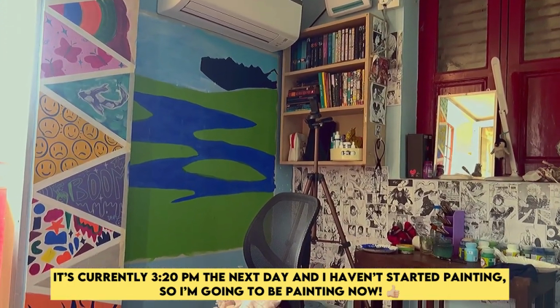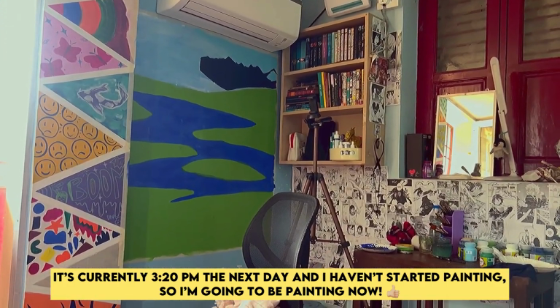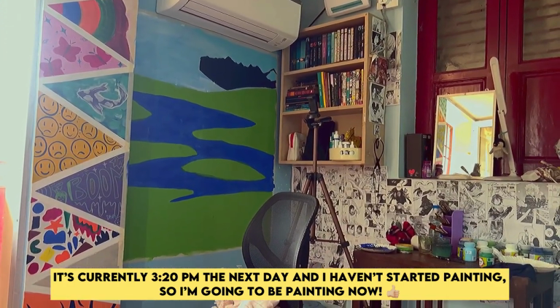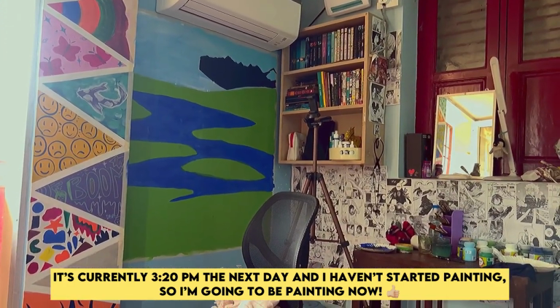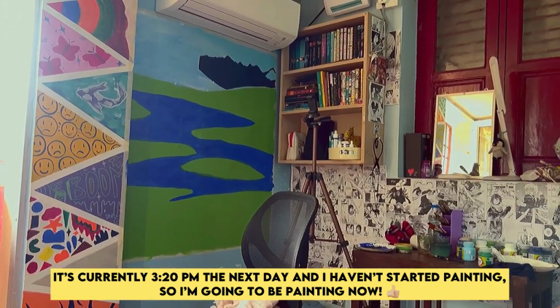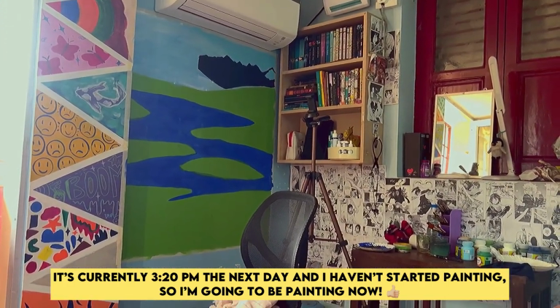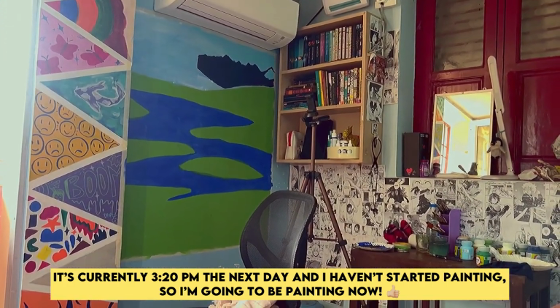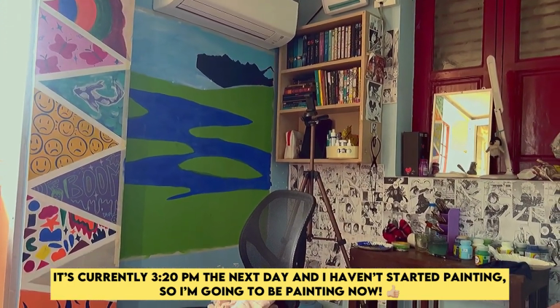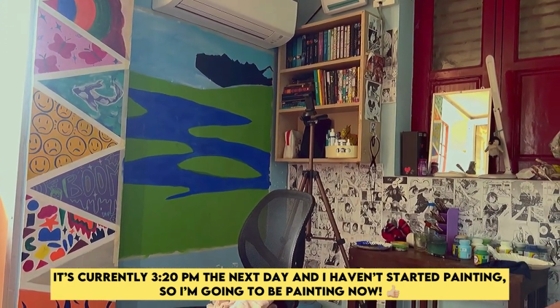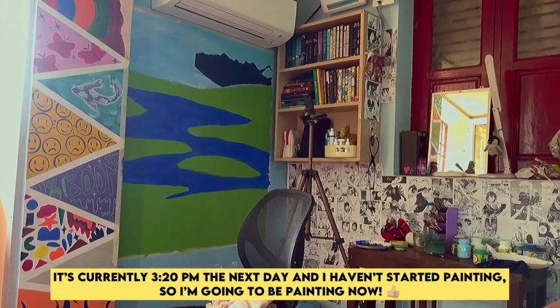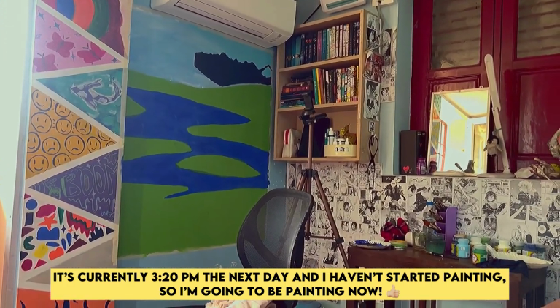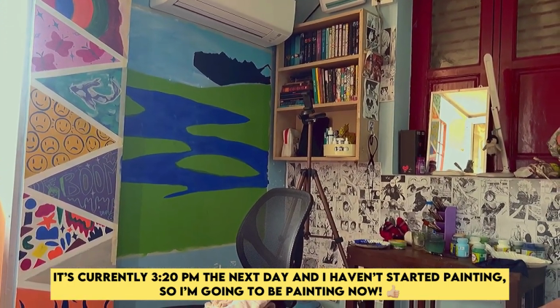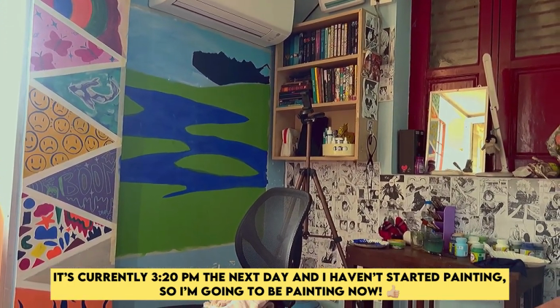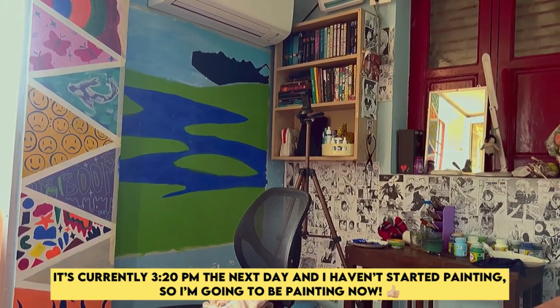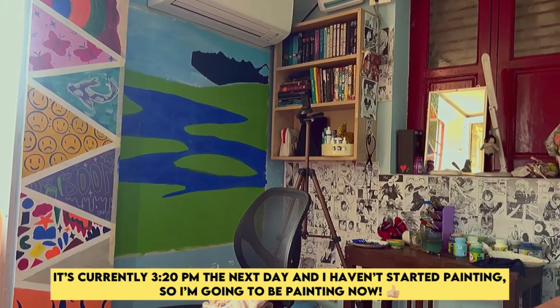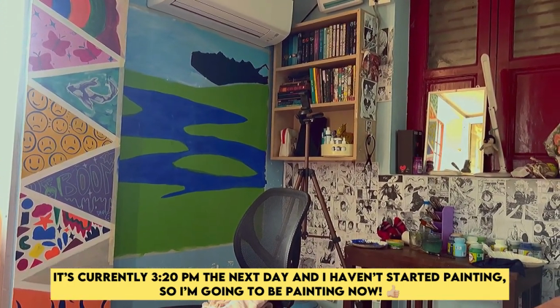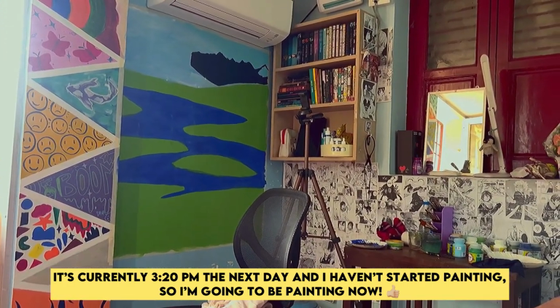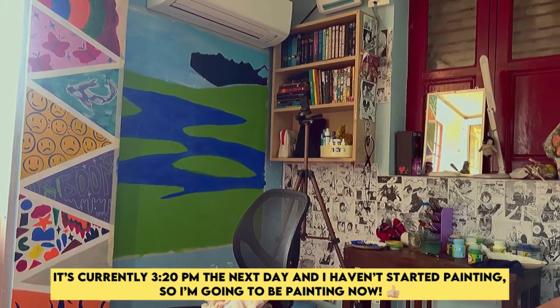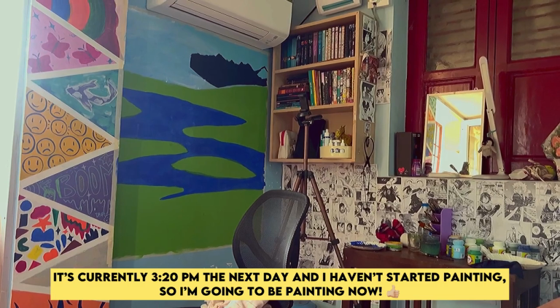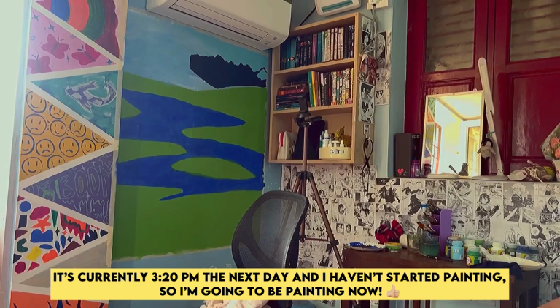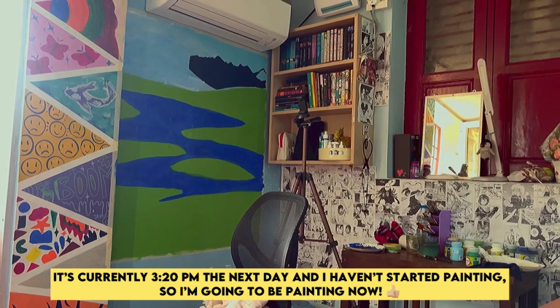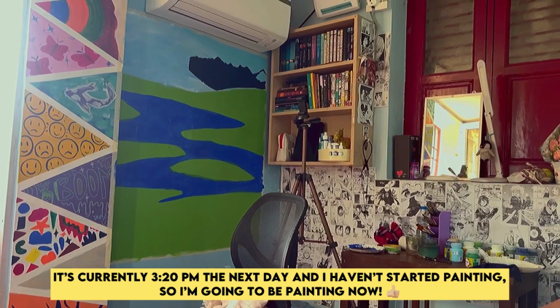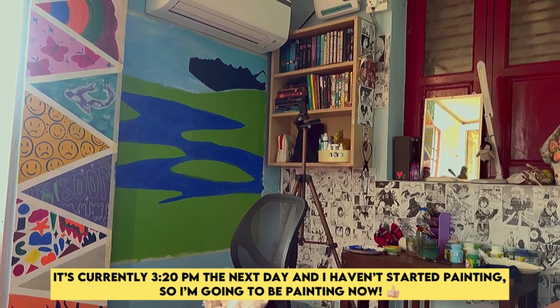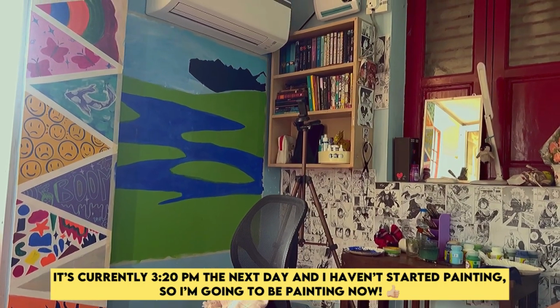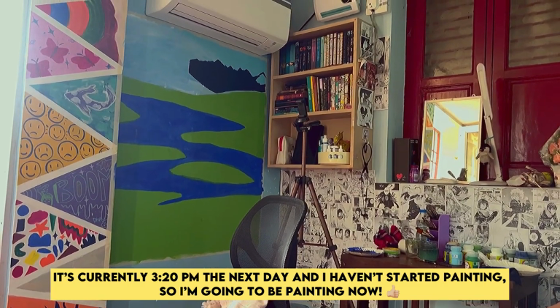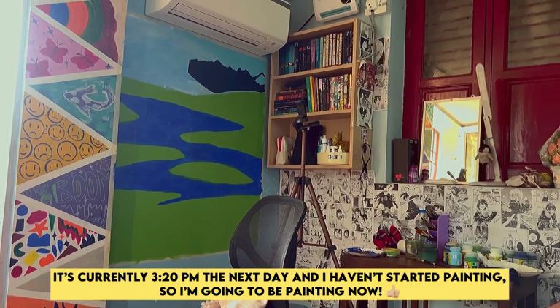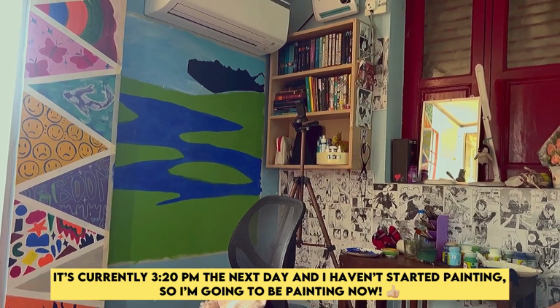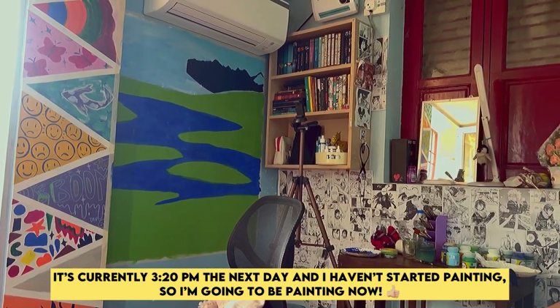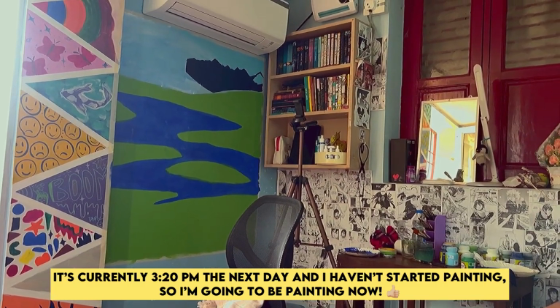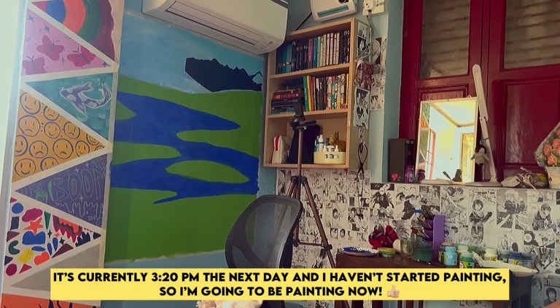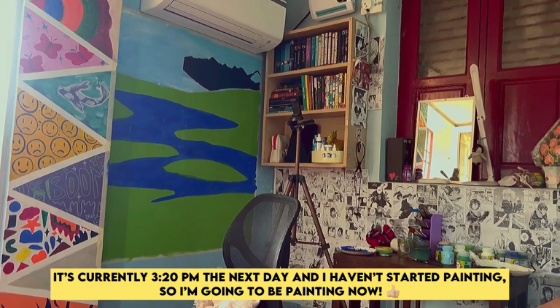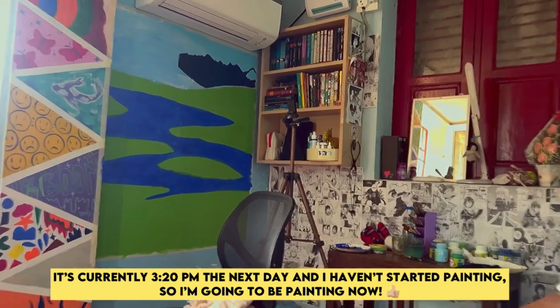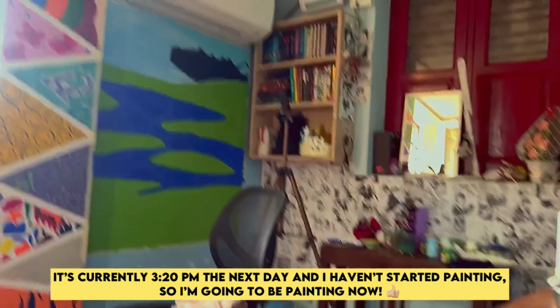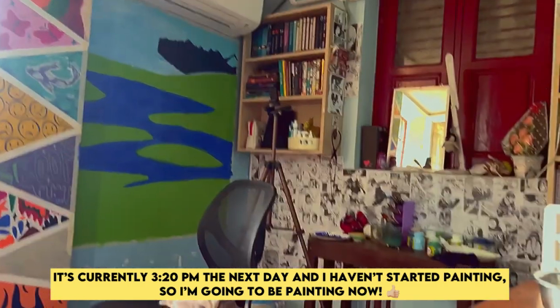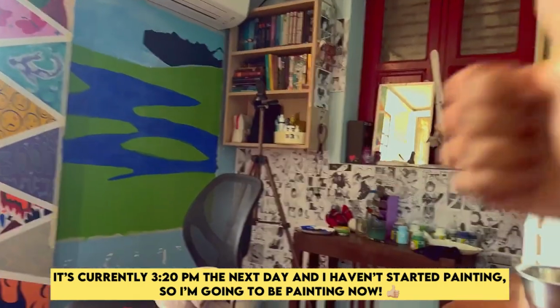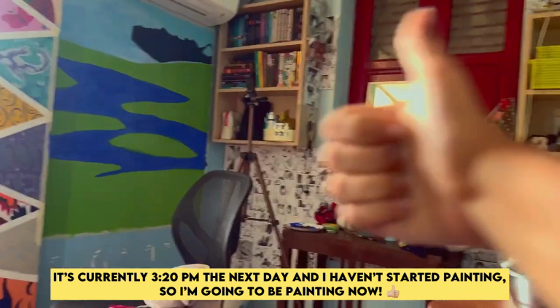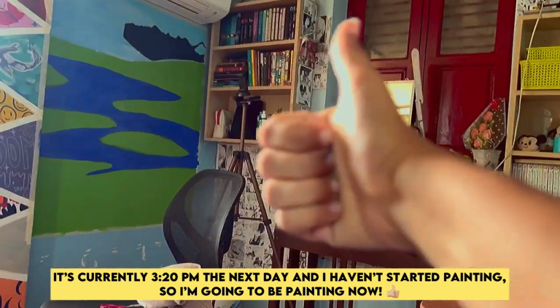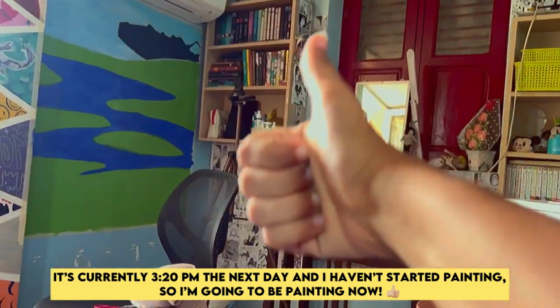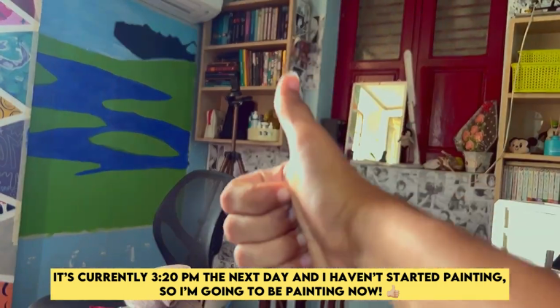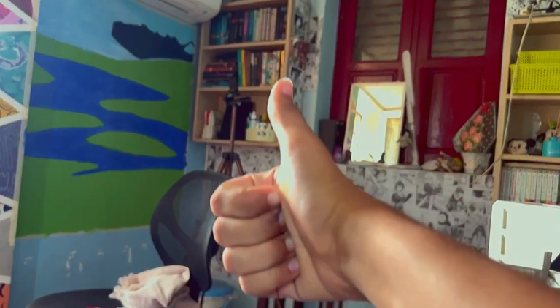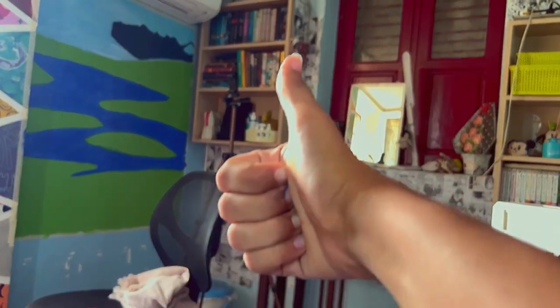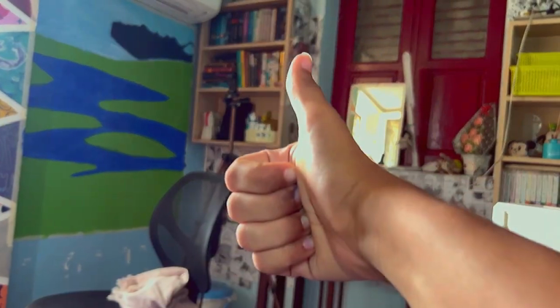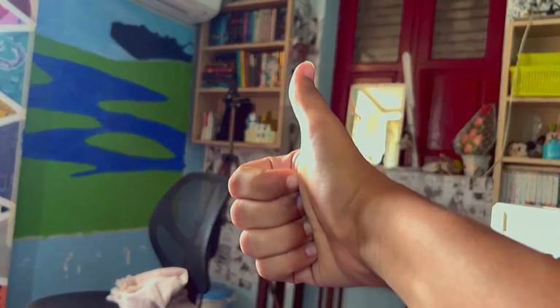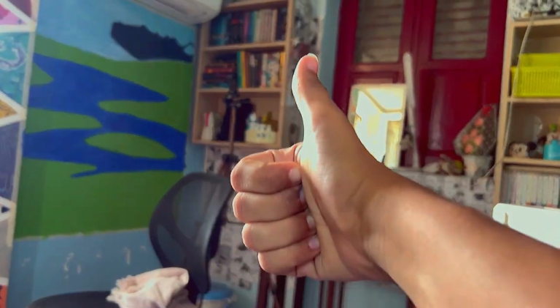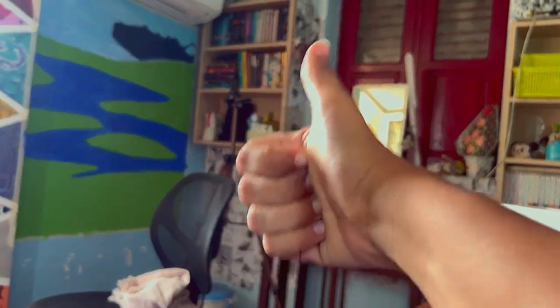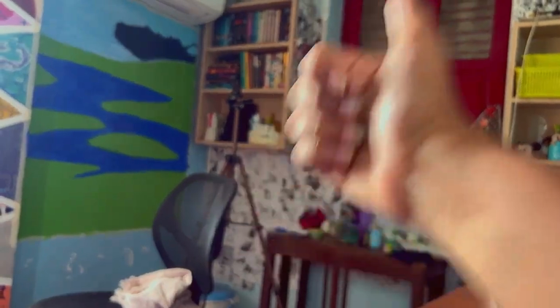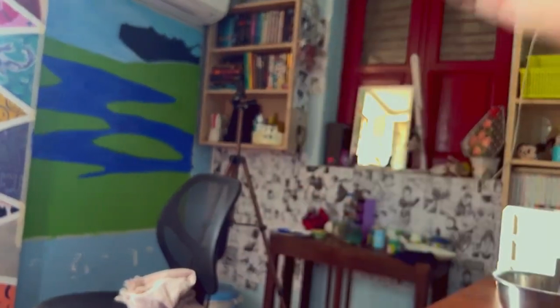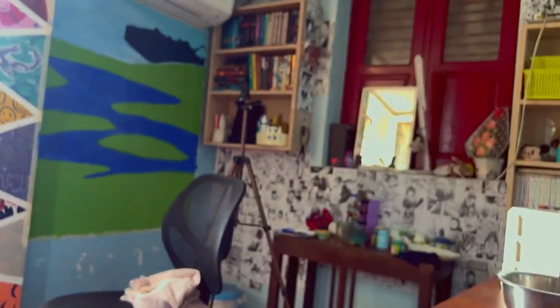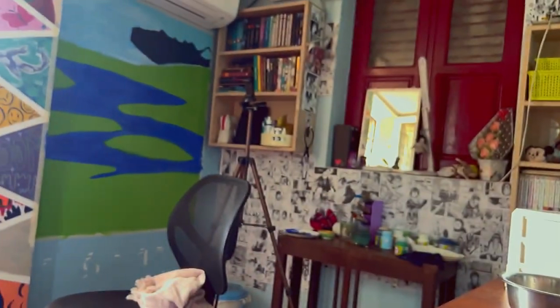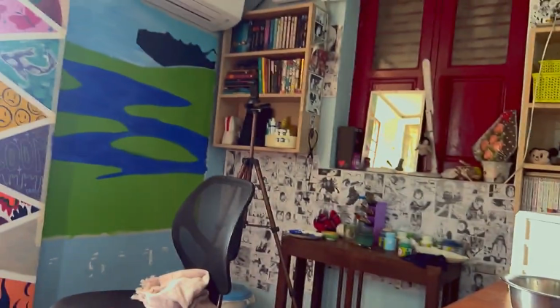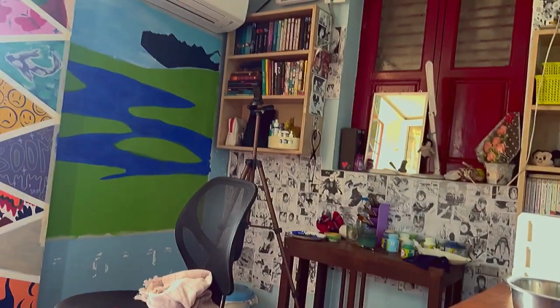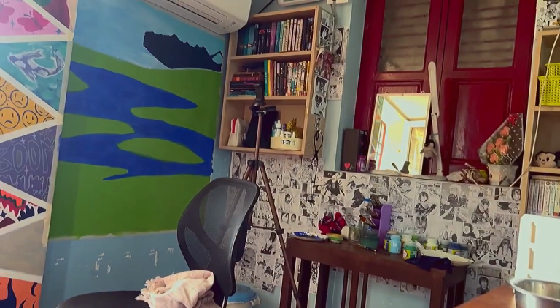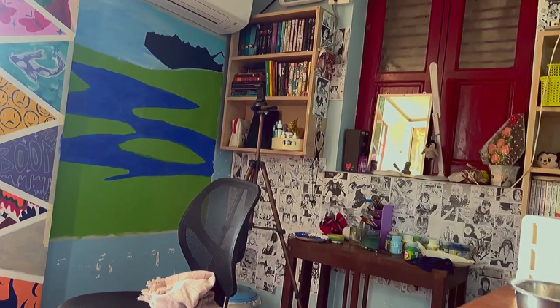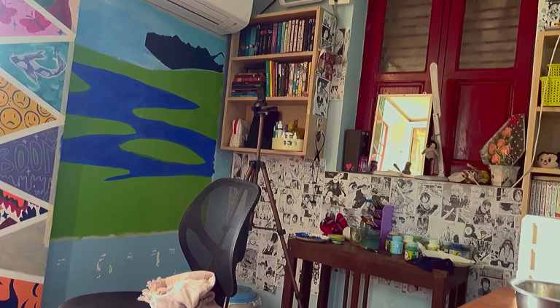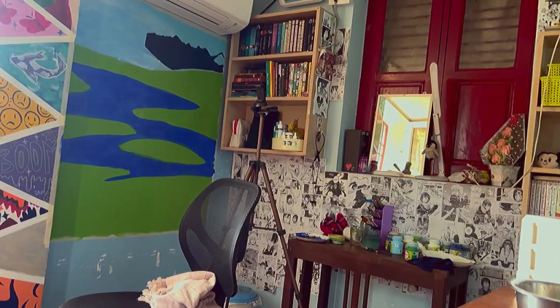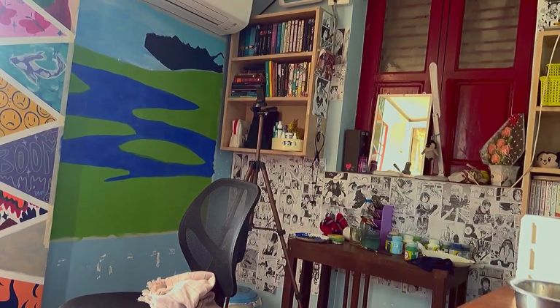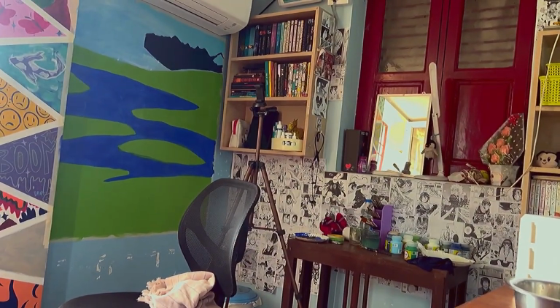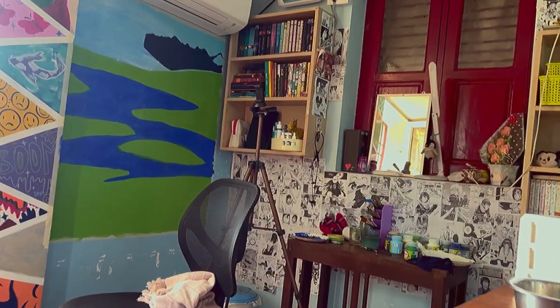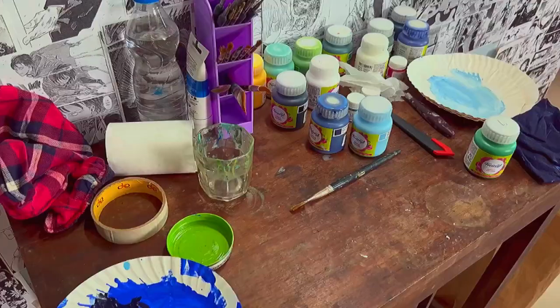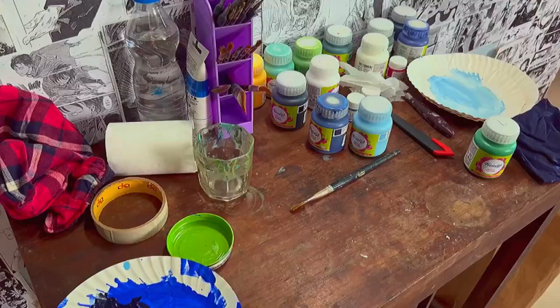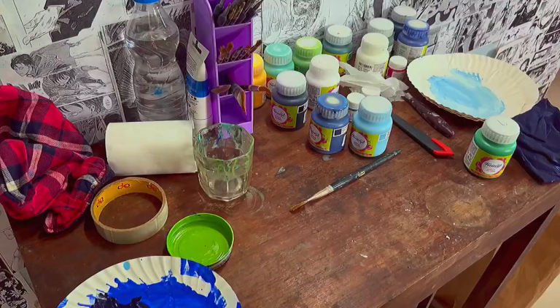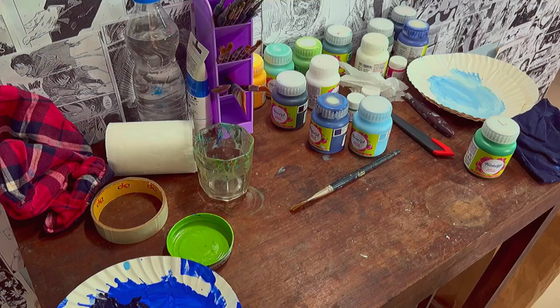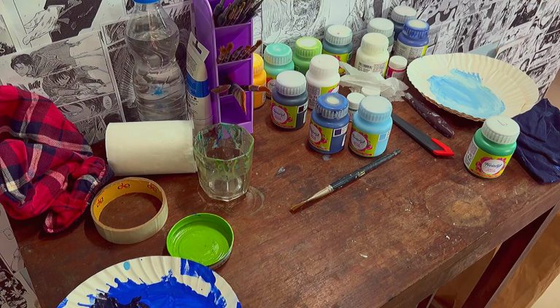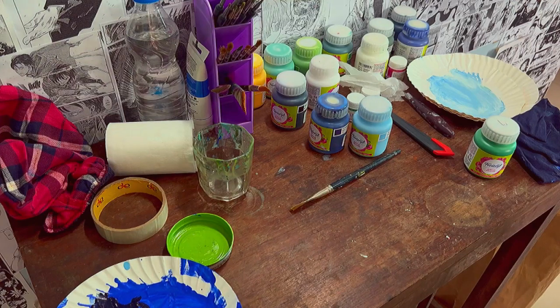It's currently 3:20 PM the next day and I haven't started painting, so I'm going to be painting now. It's still here and it's just a little bit — I have to go.